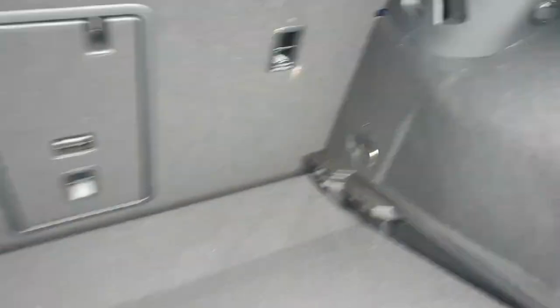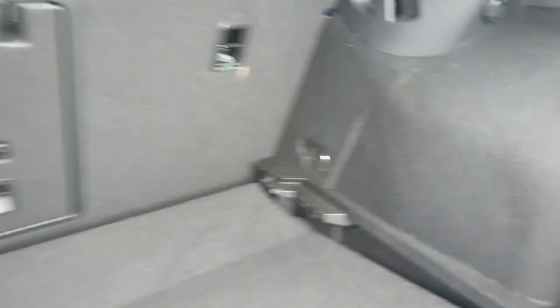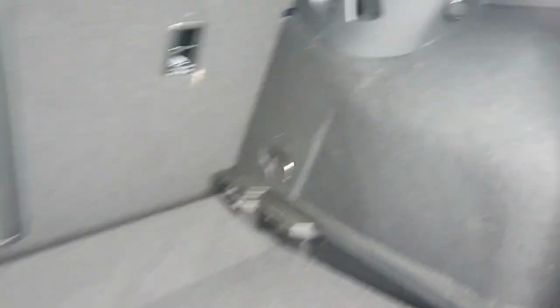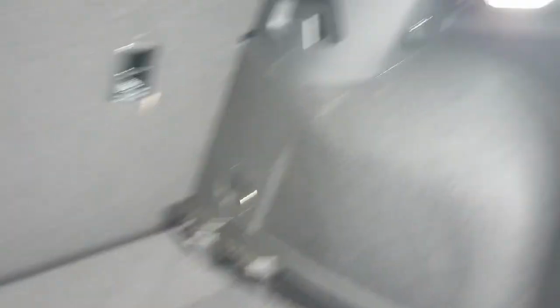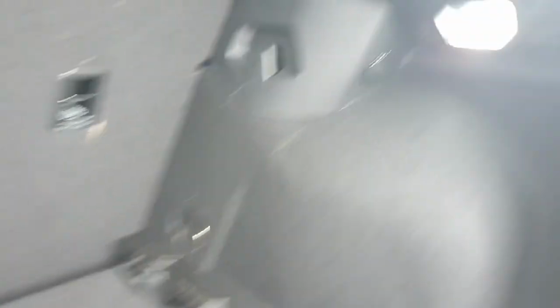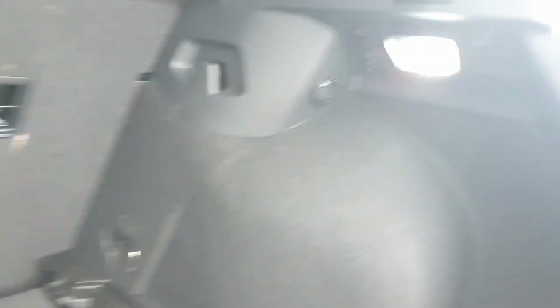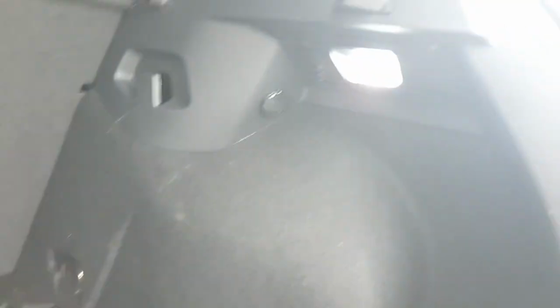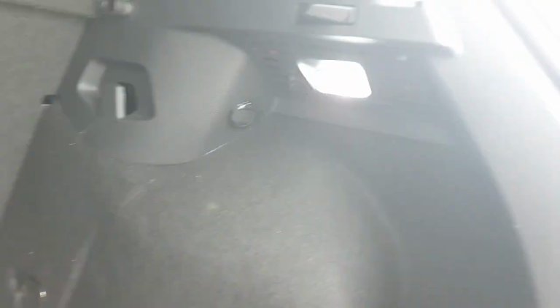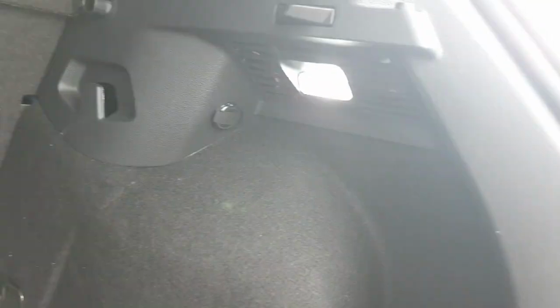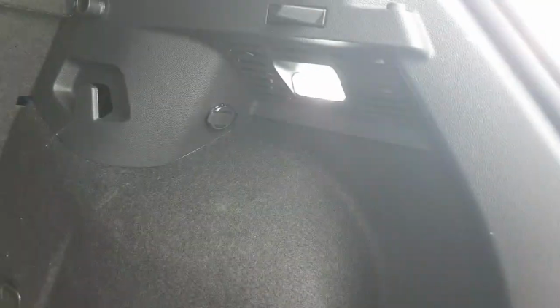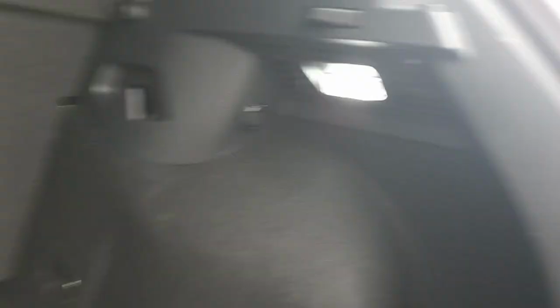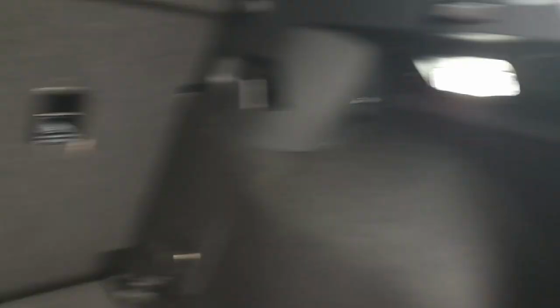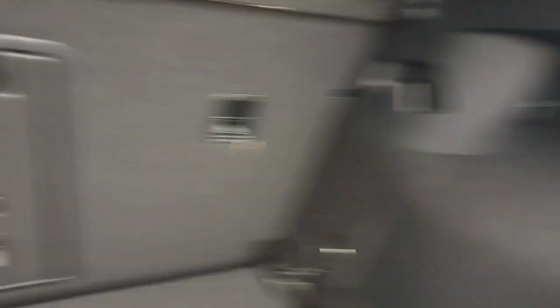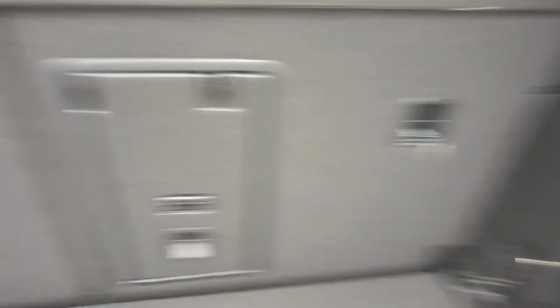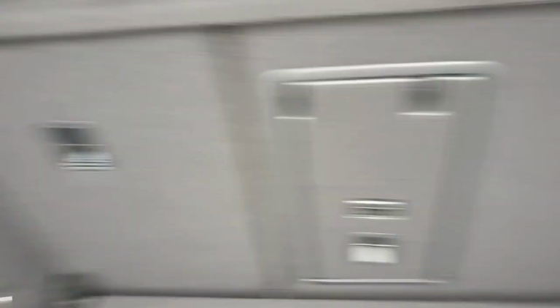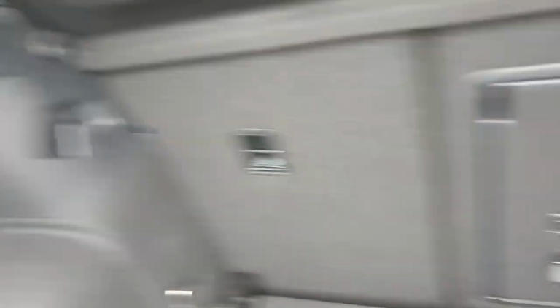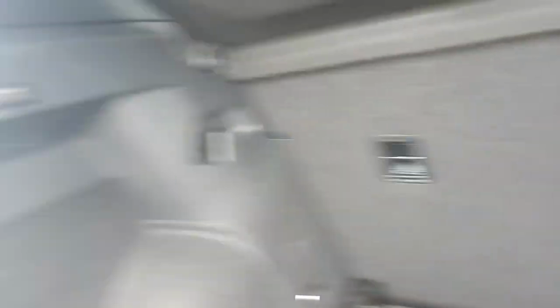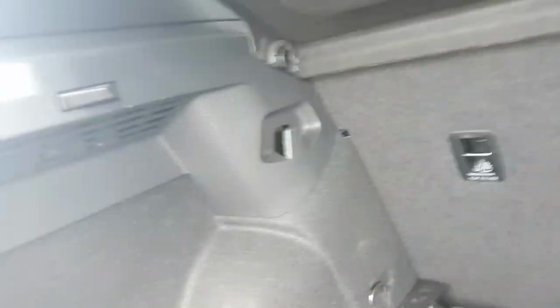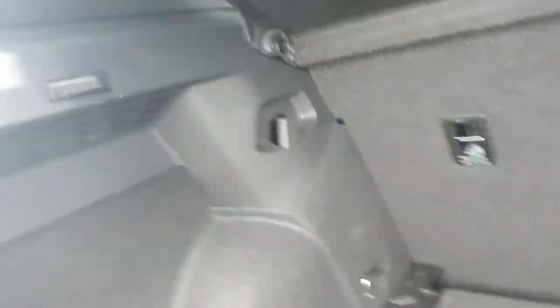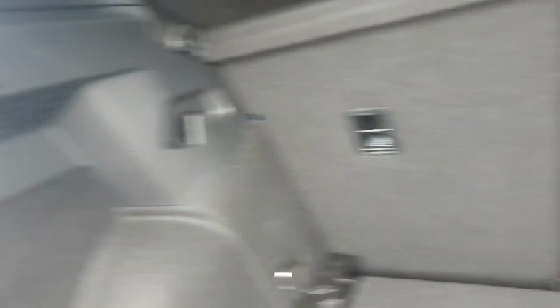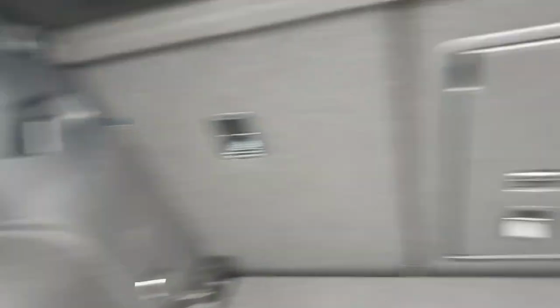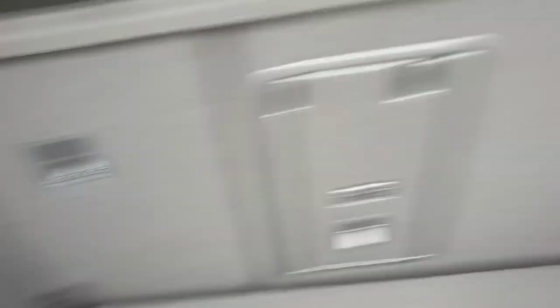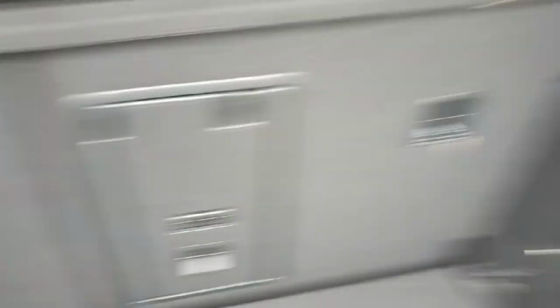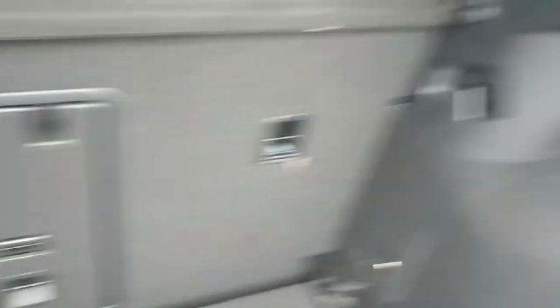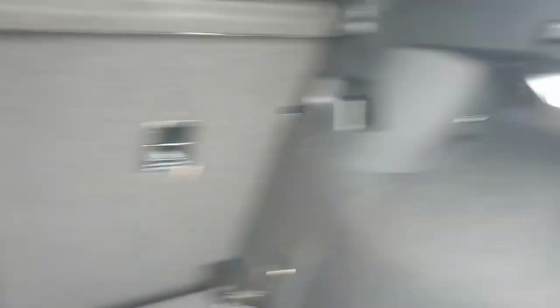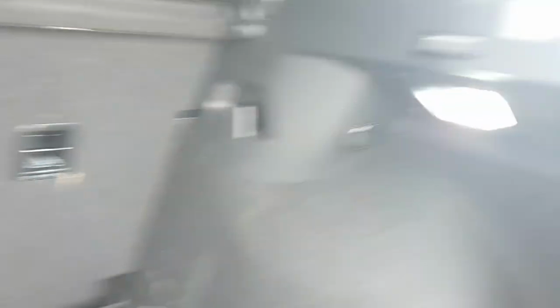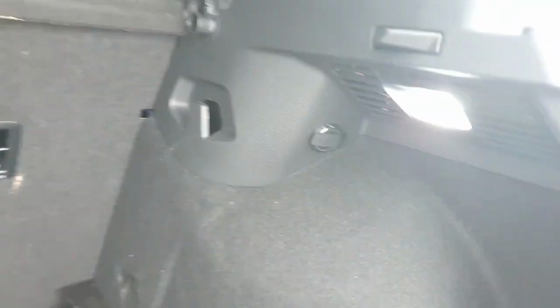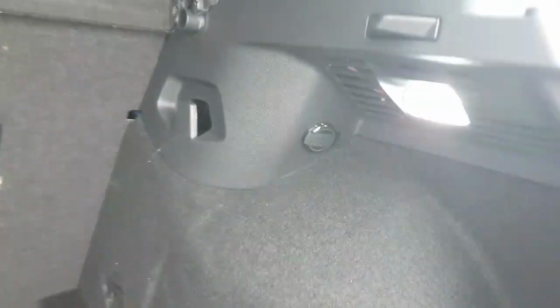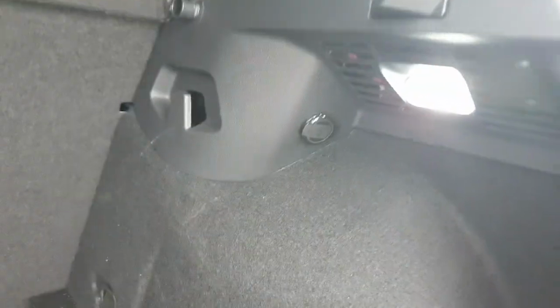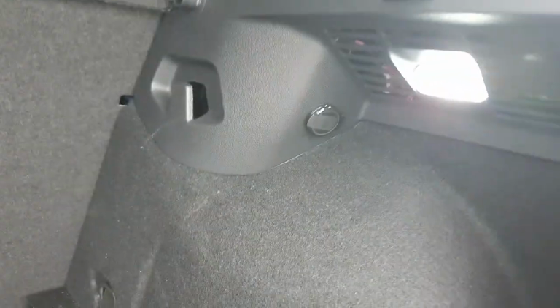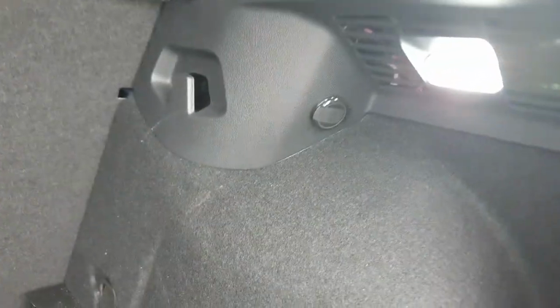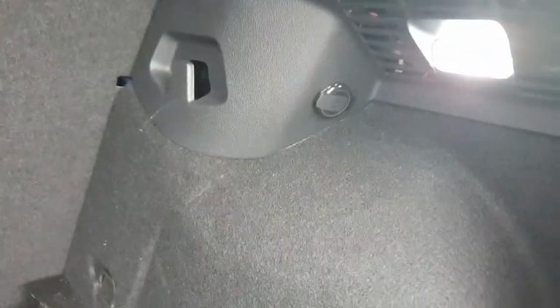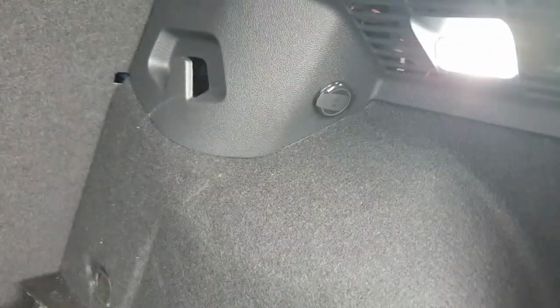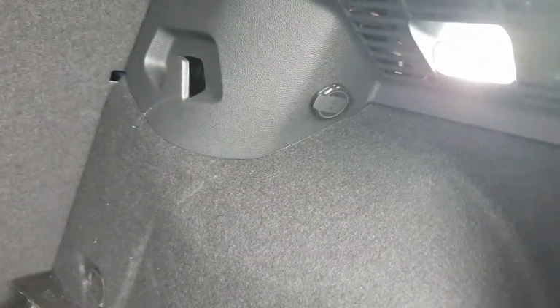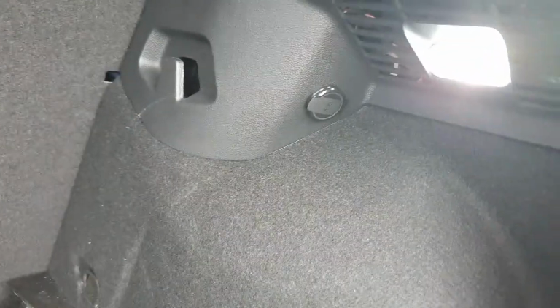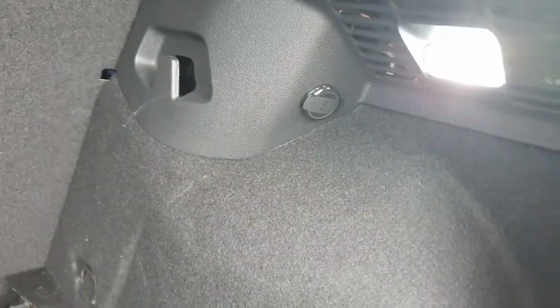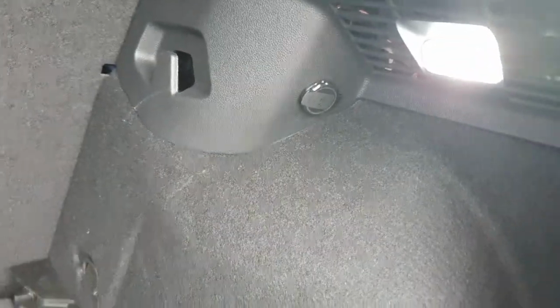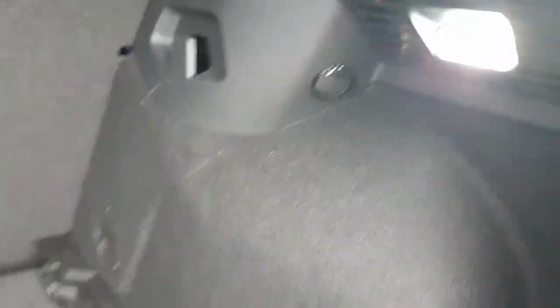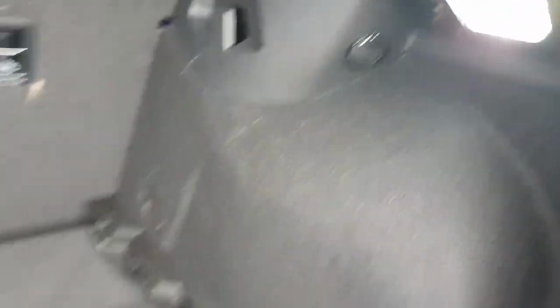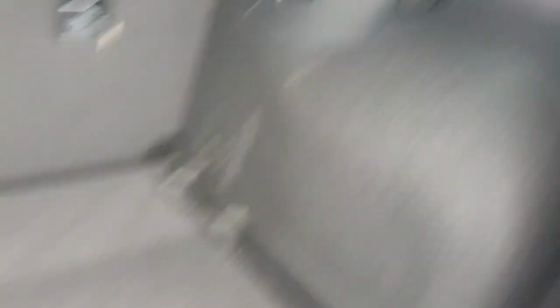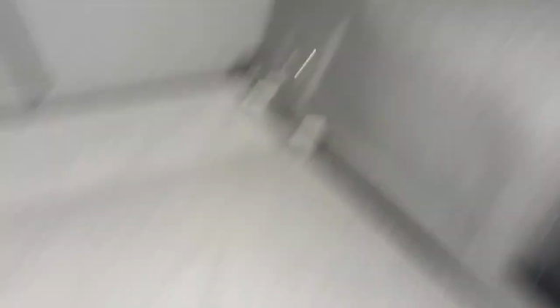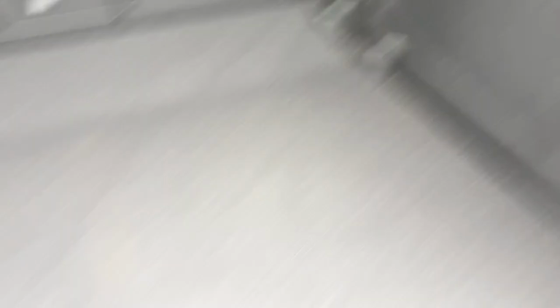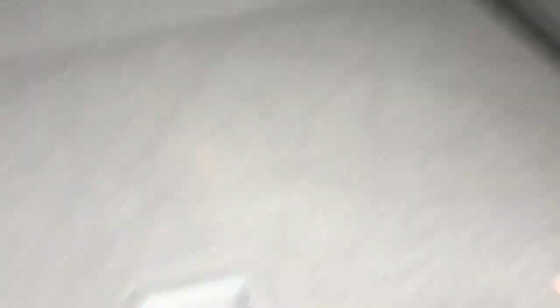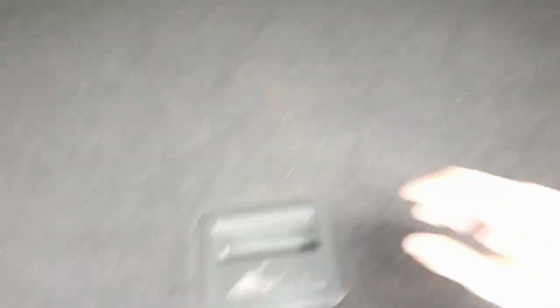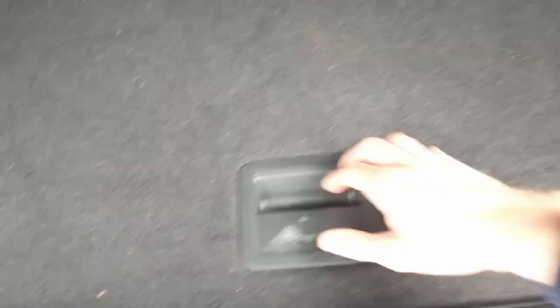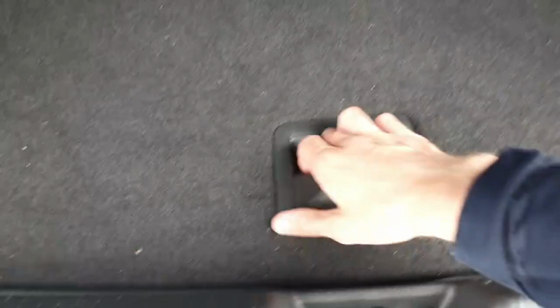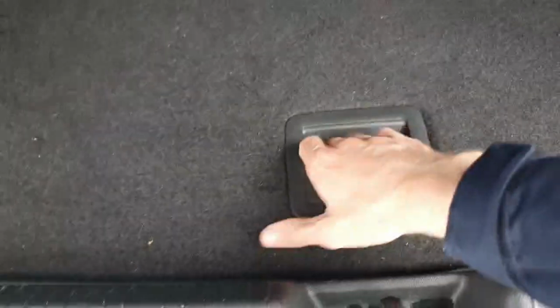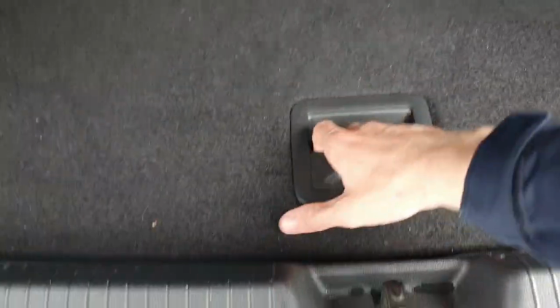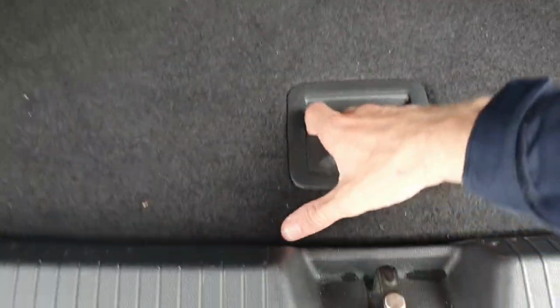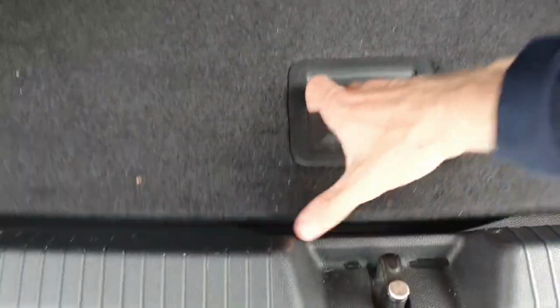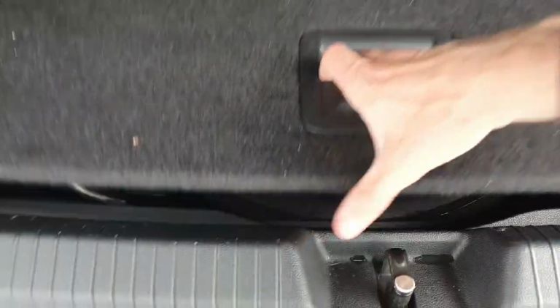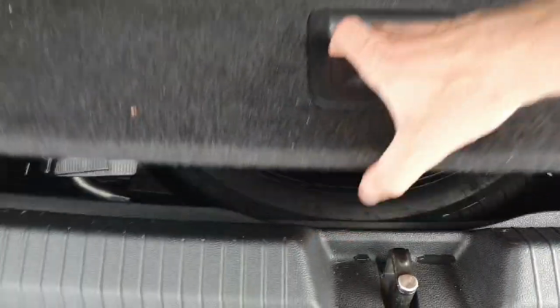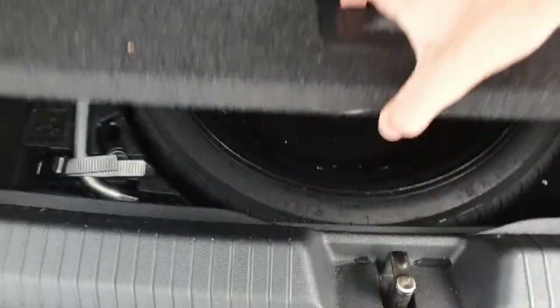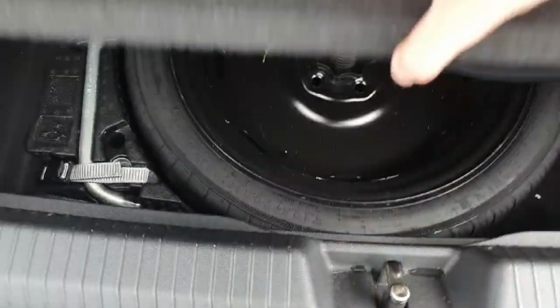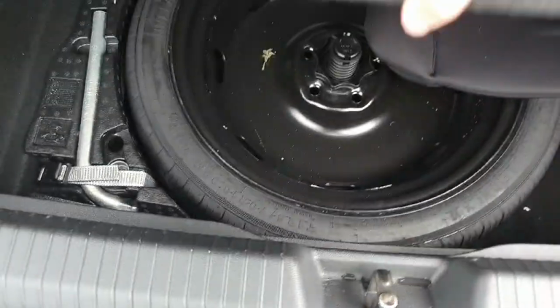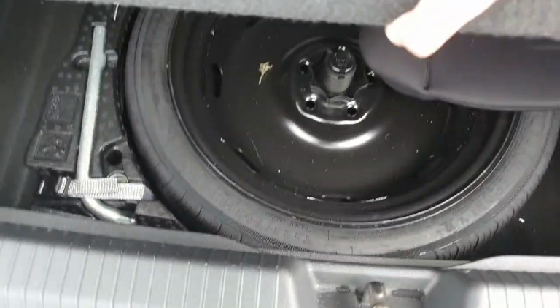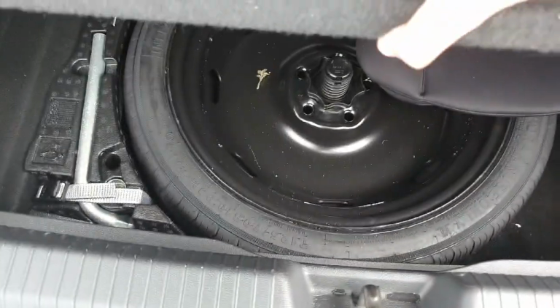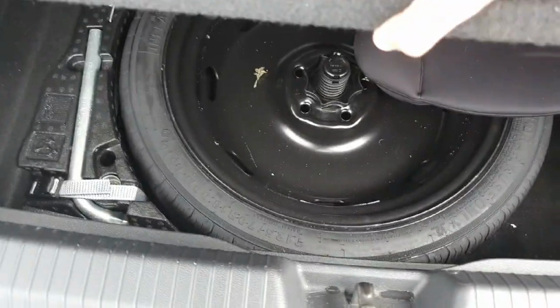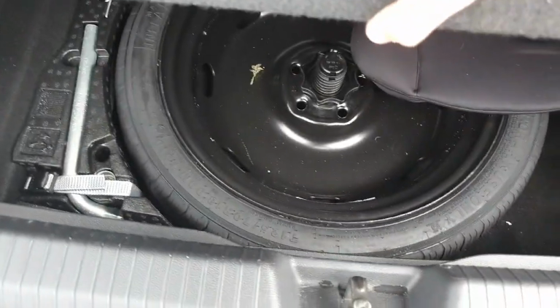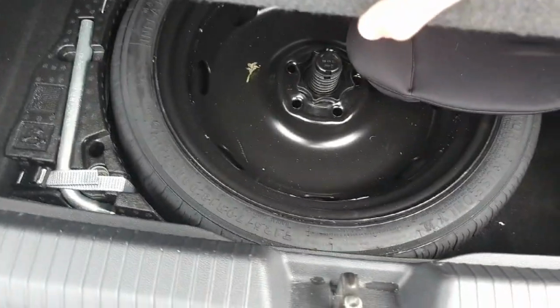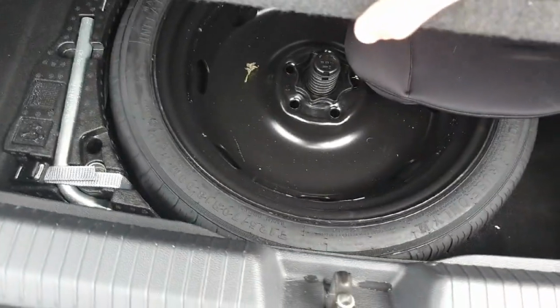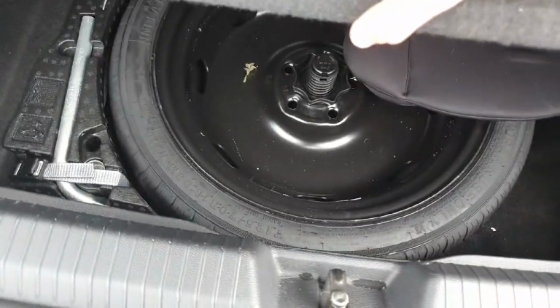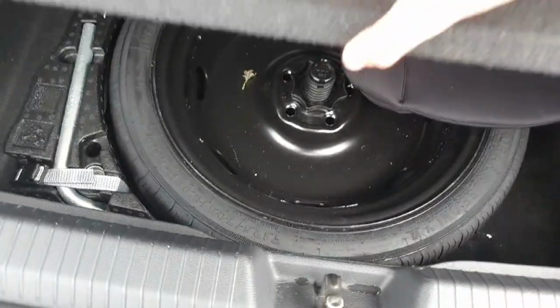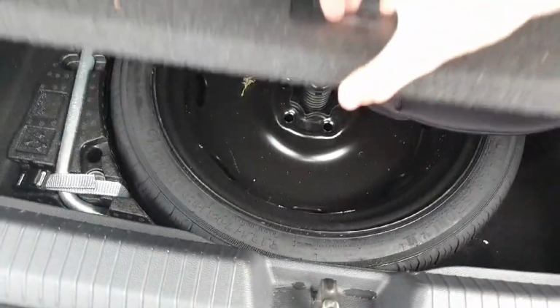On either side we have the LED light, and on the right-hand side we have a 12-volt socket. Just underneath here you also have a spare wheel.